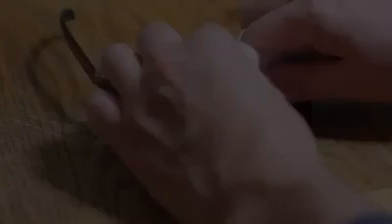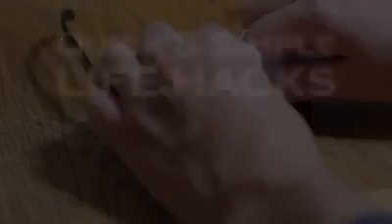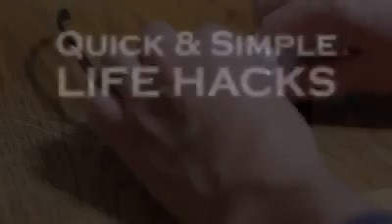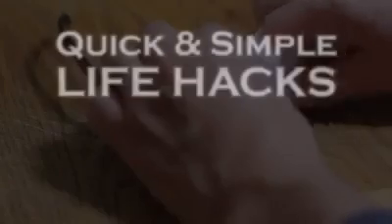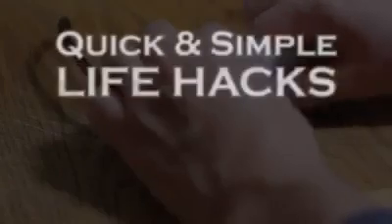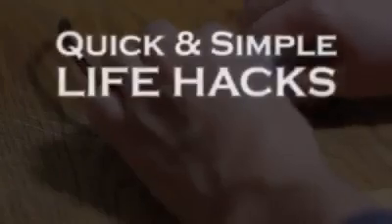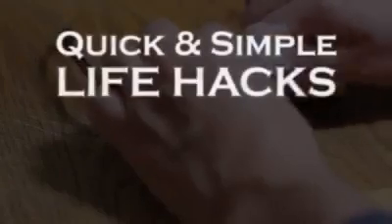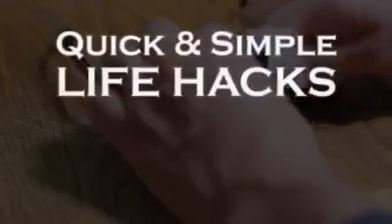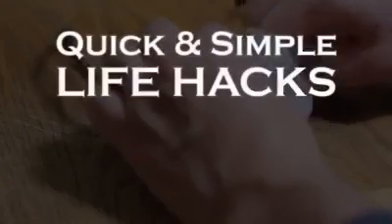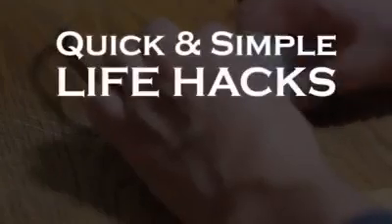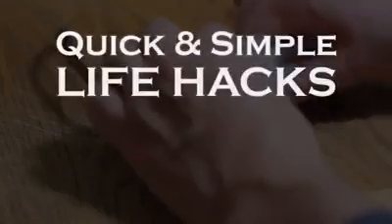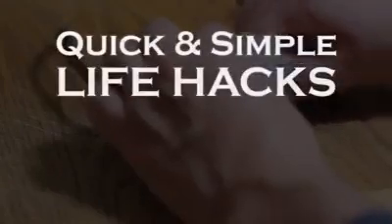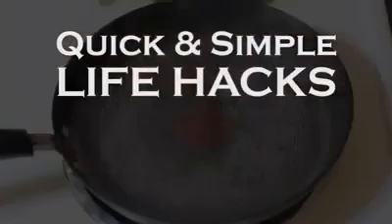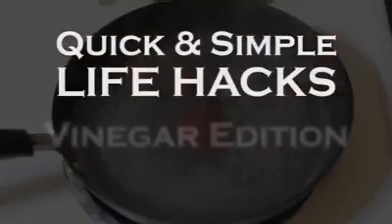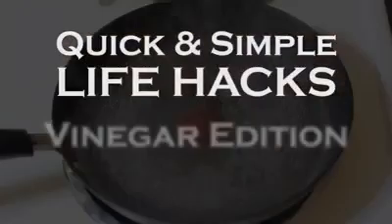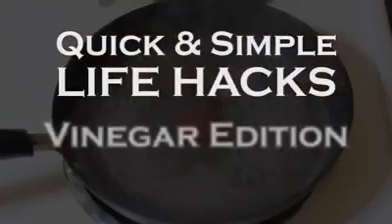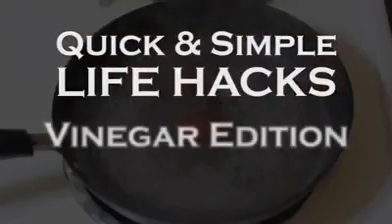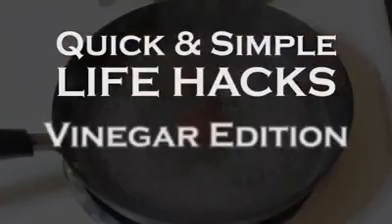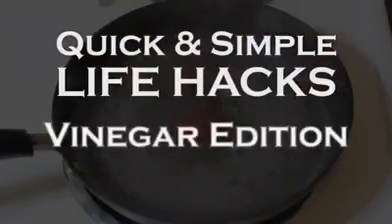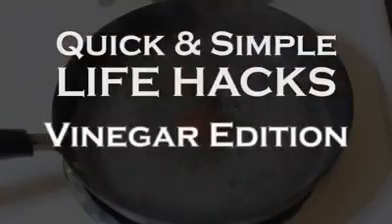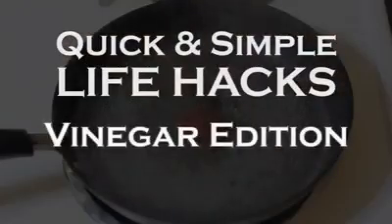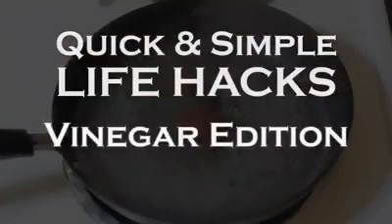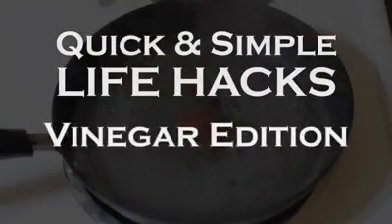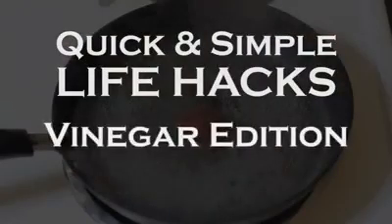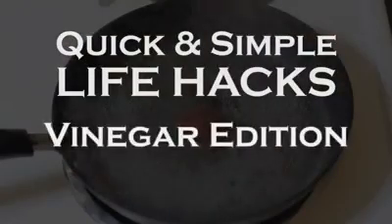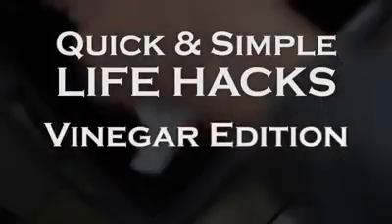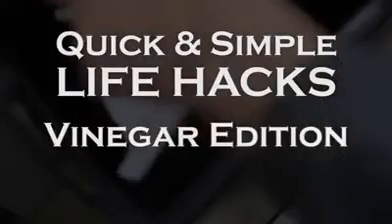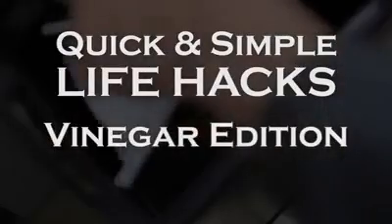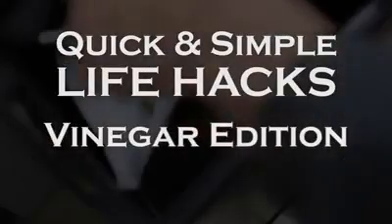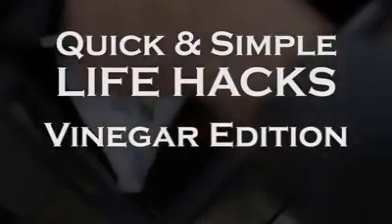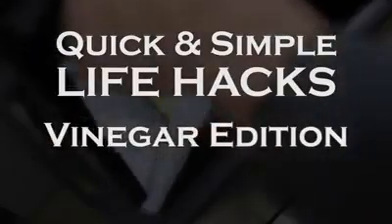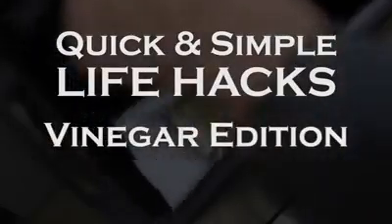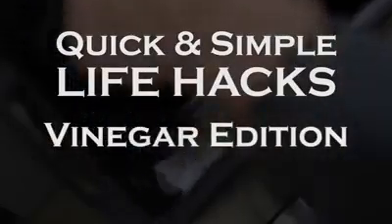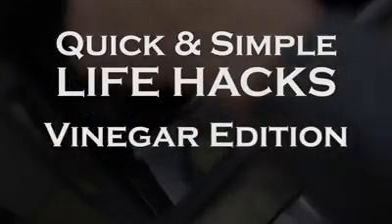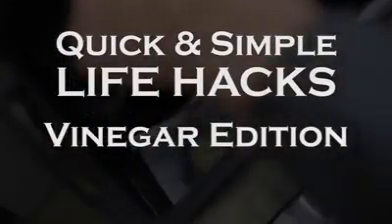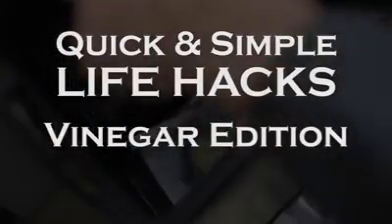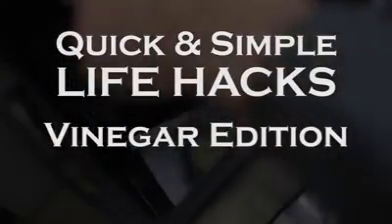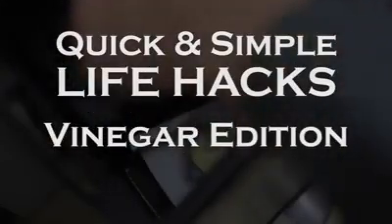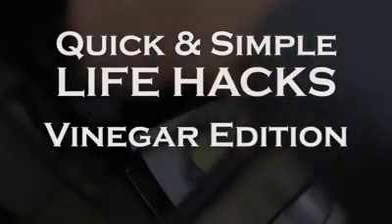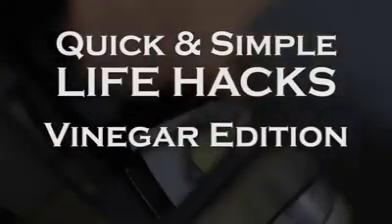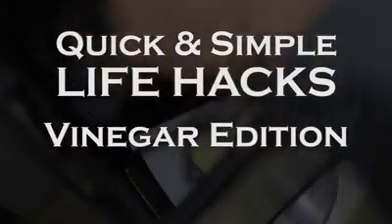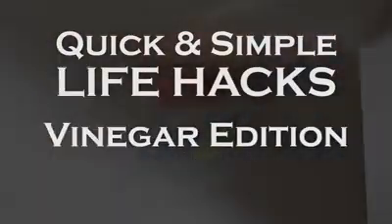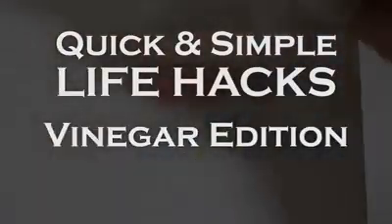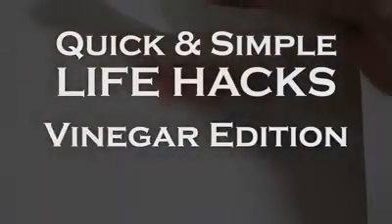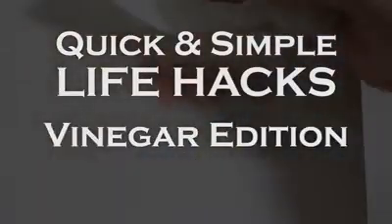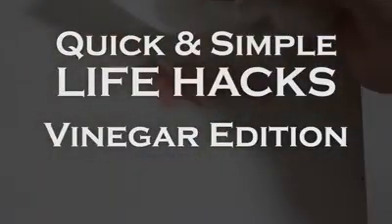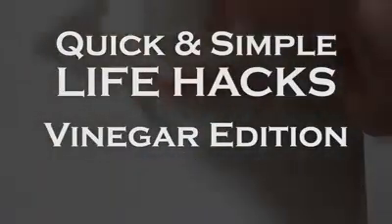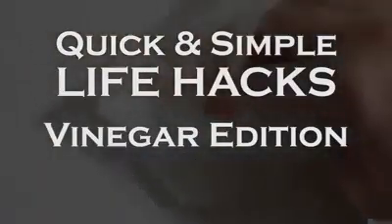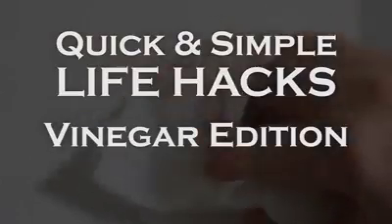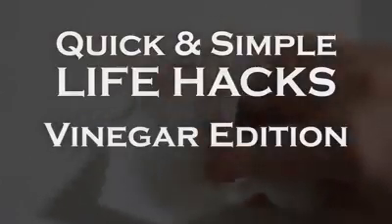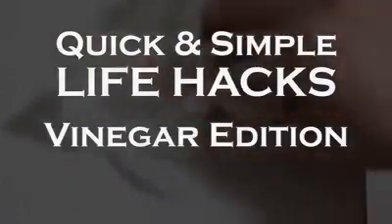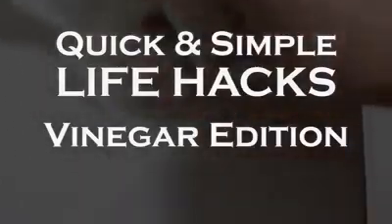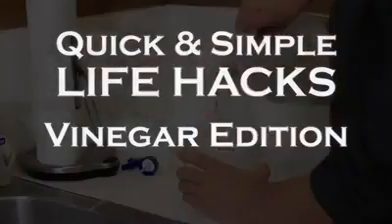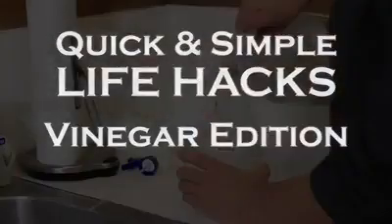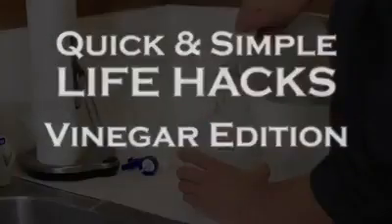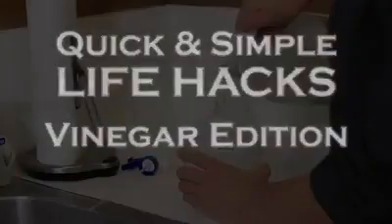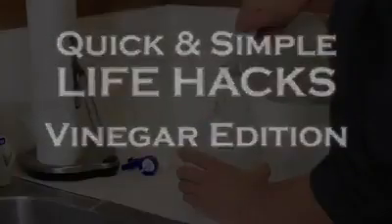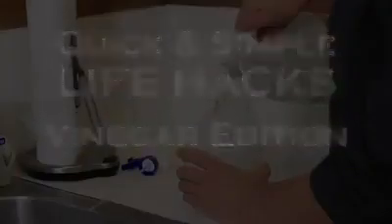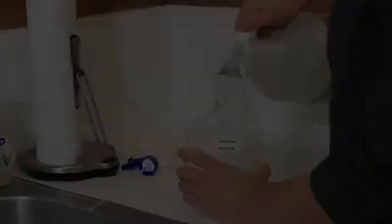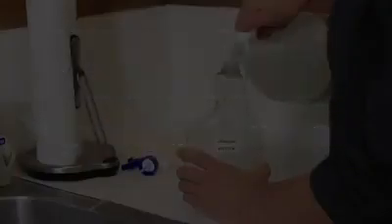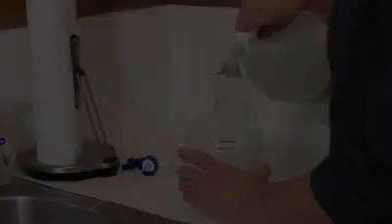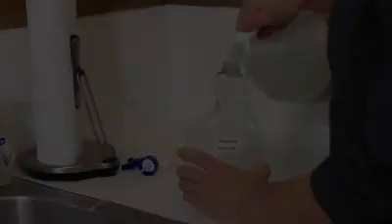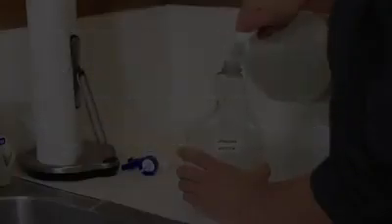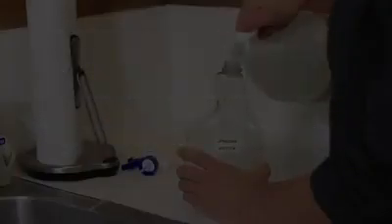Welcome to the vinegar edition of quick and simple life hacks. We've put together a list of 10 interesting ways to make that bottle of vinegar work for you.